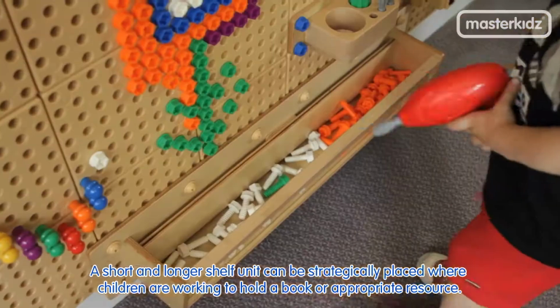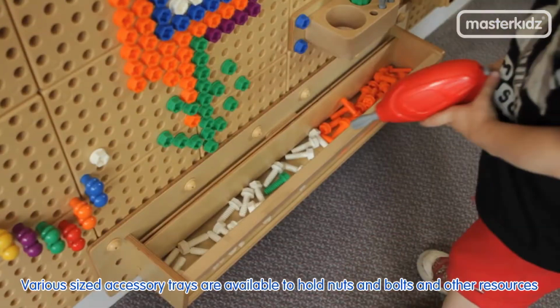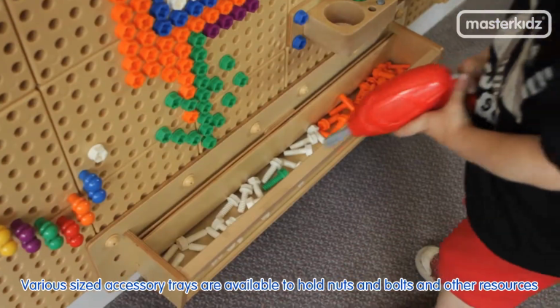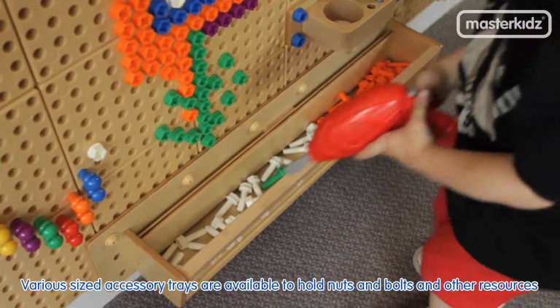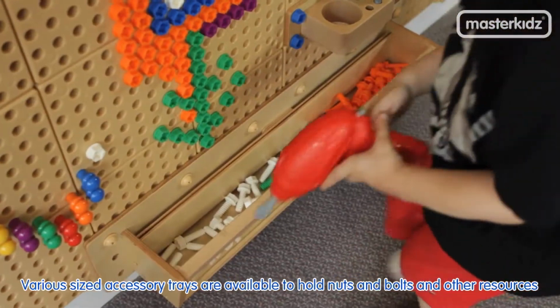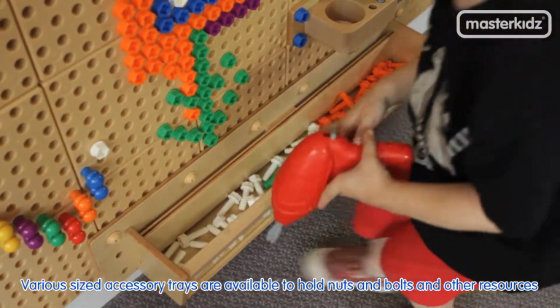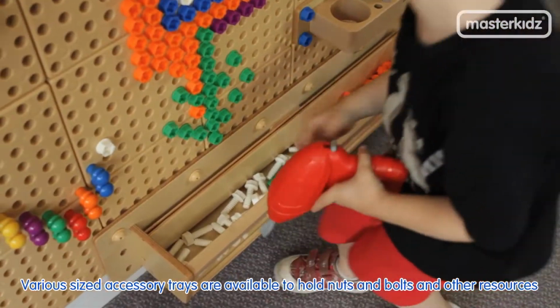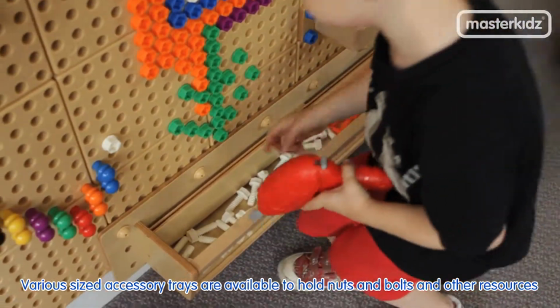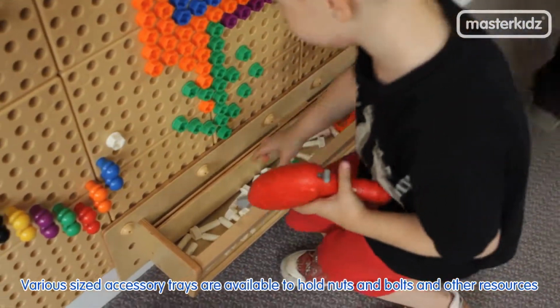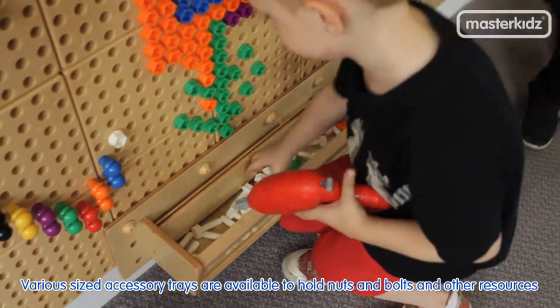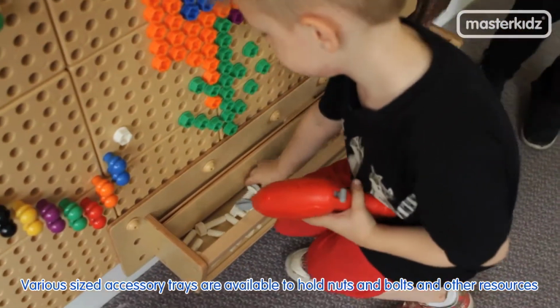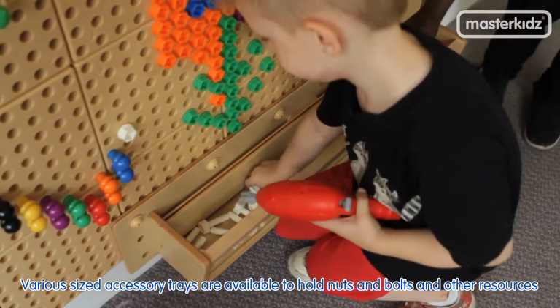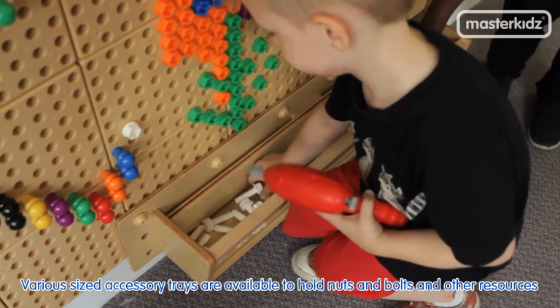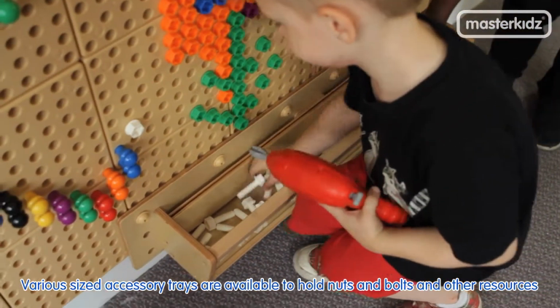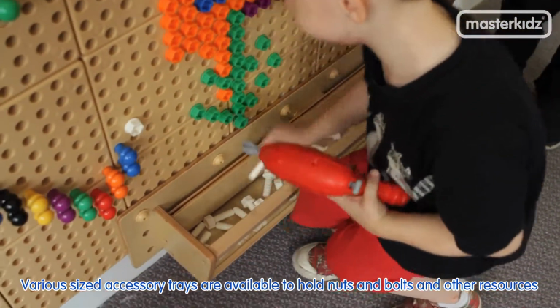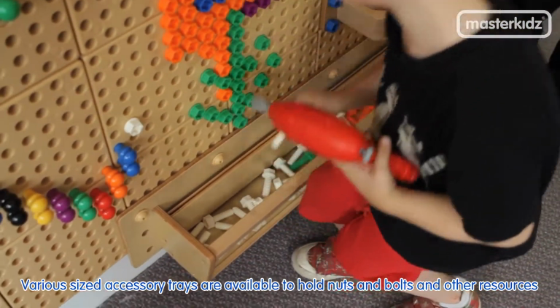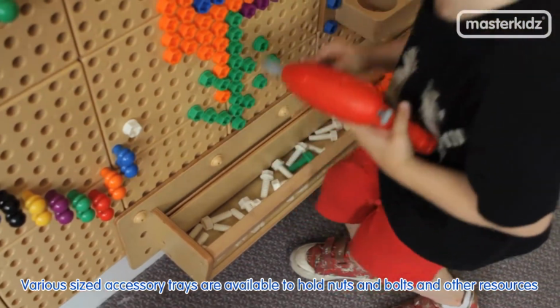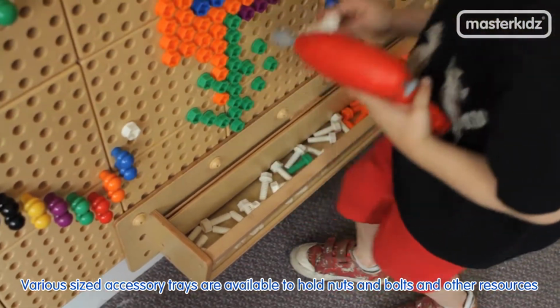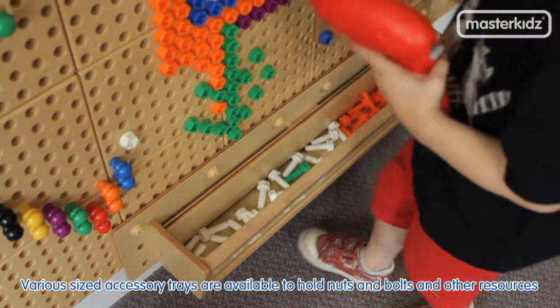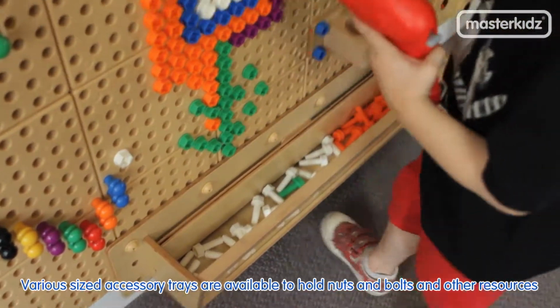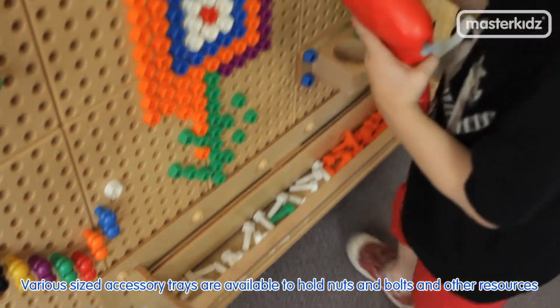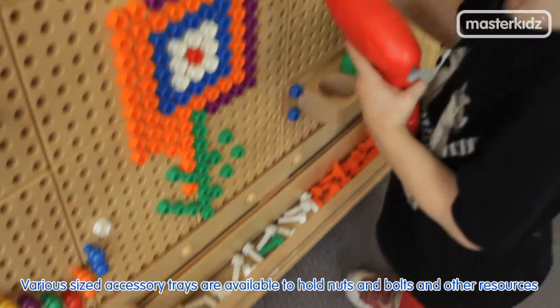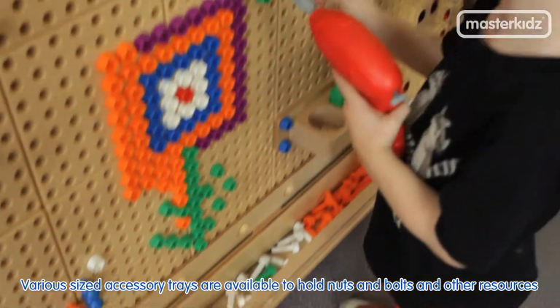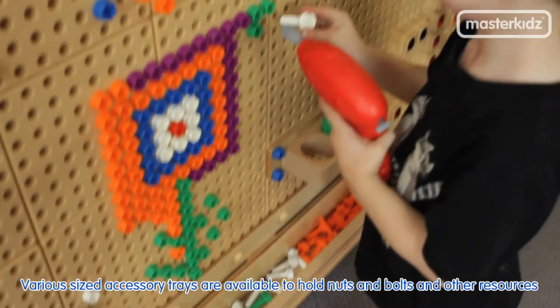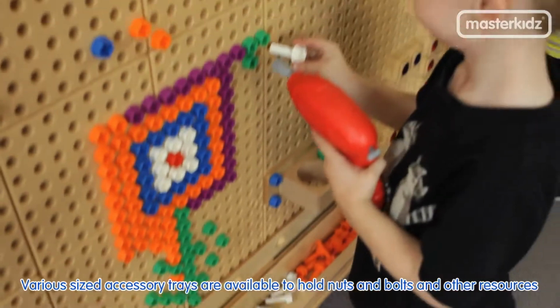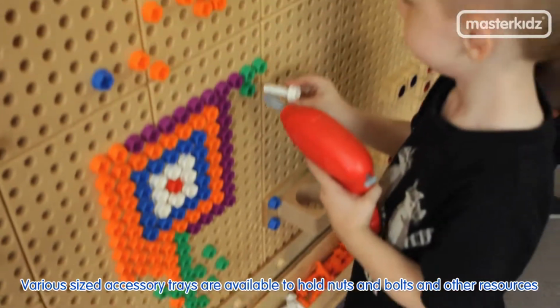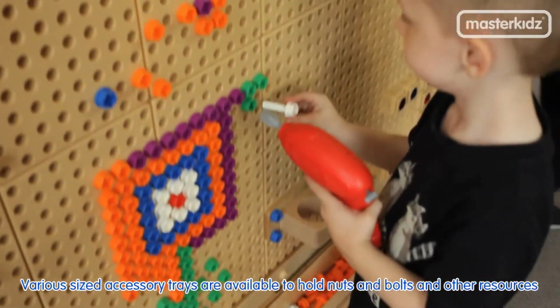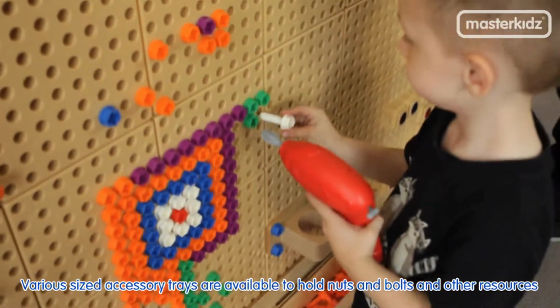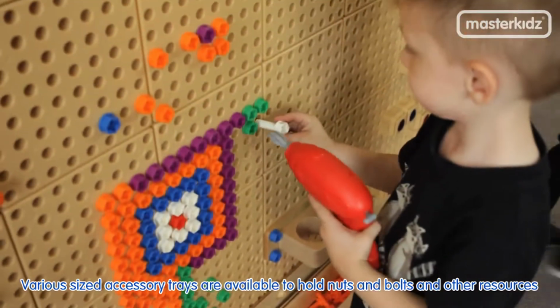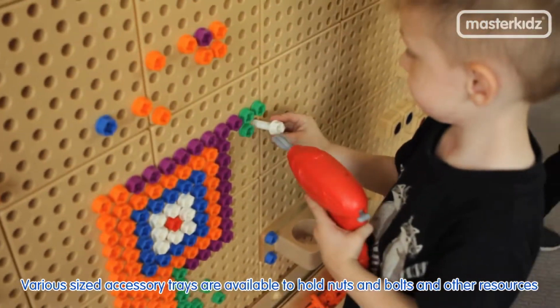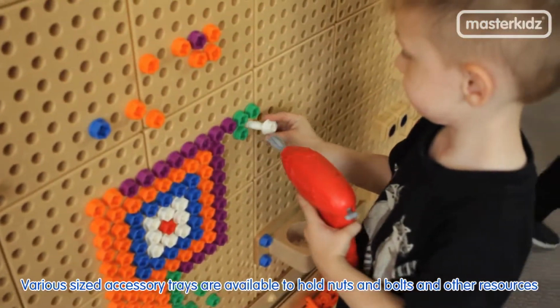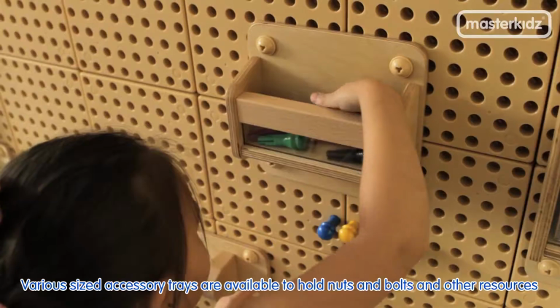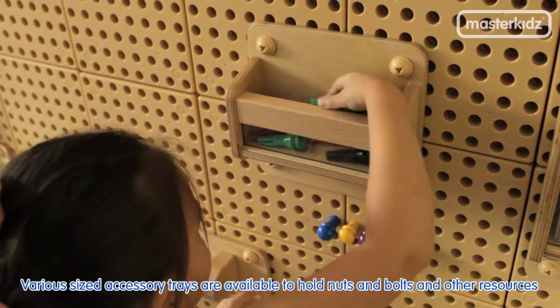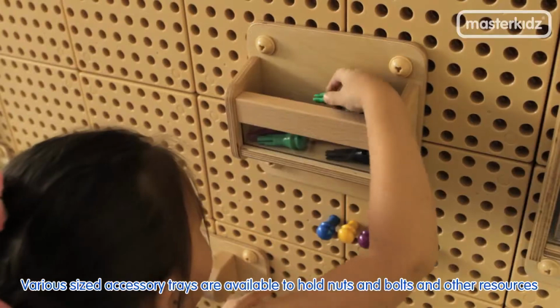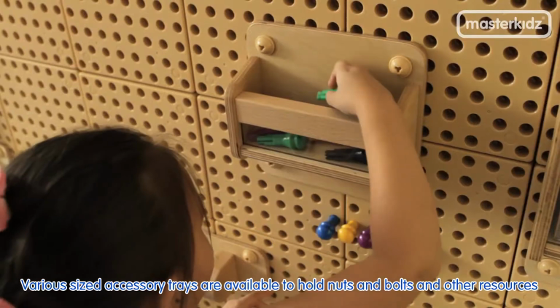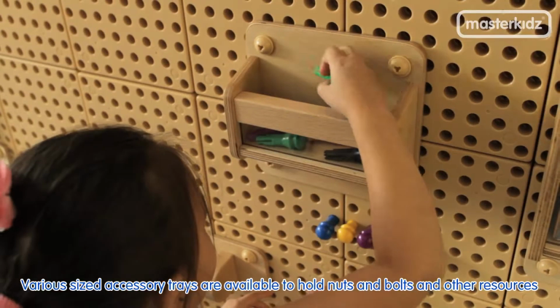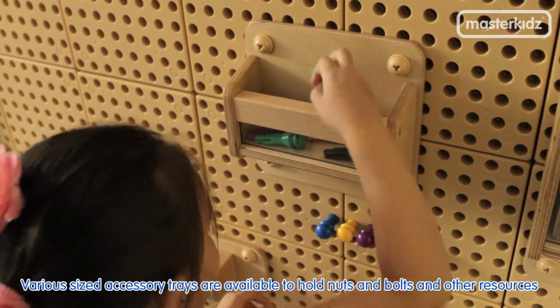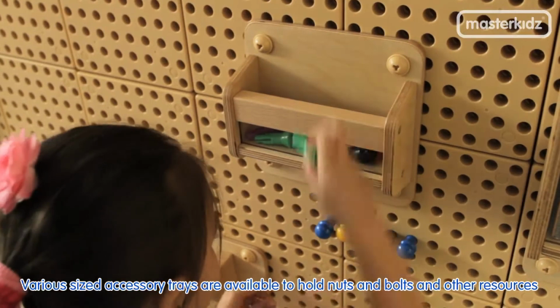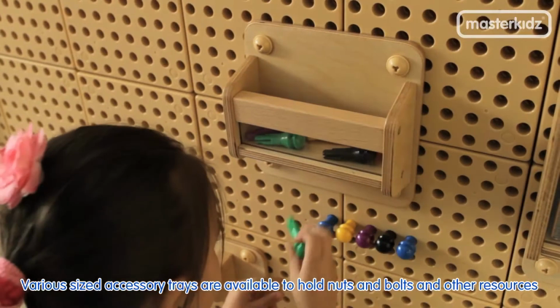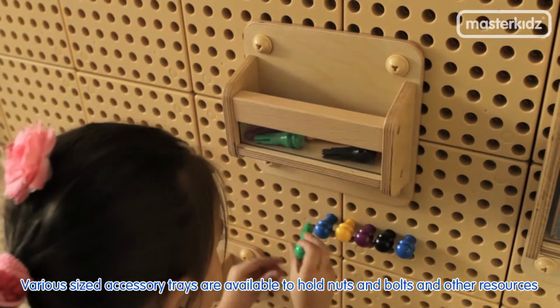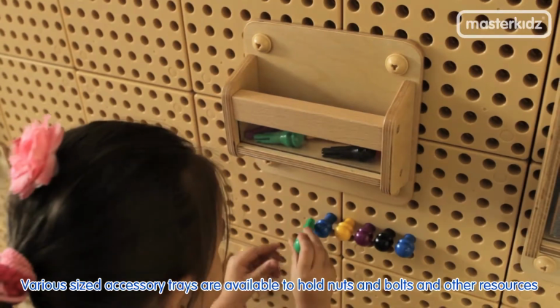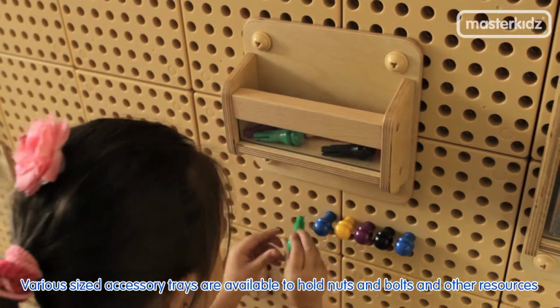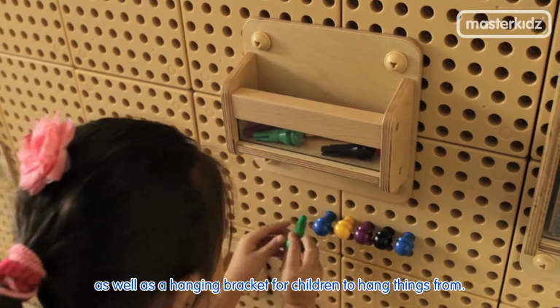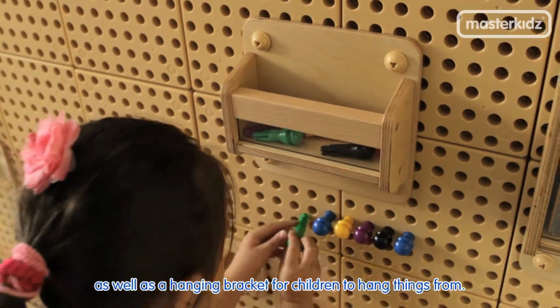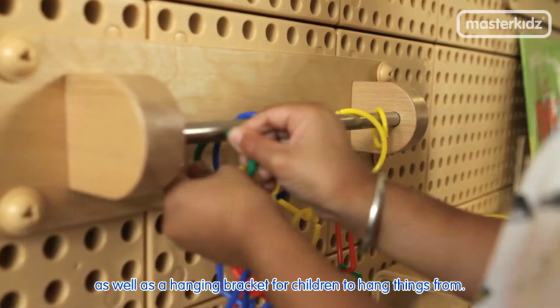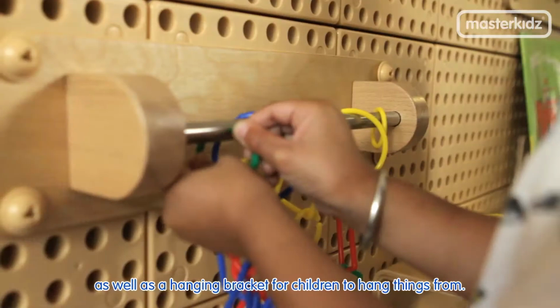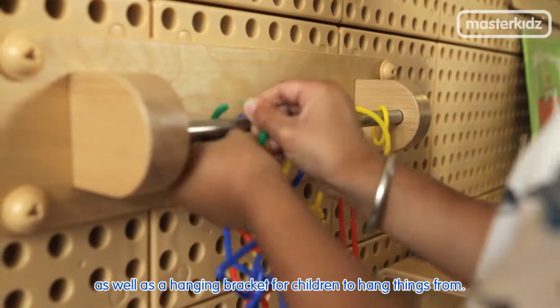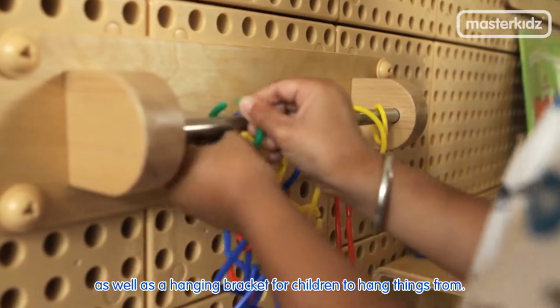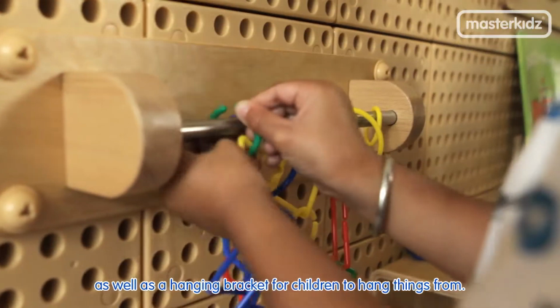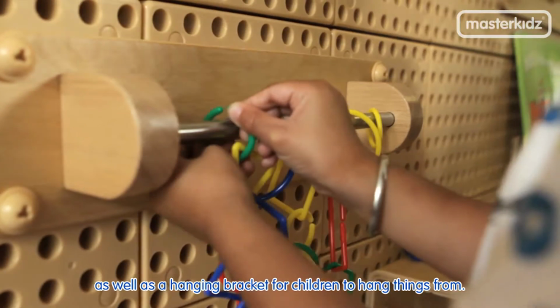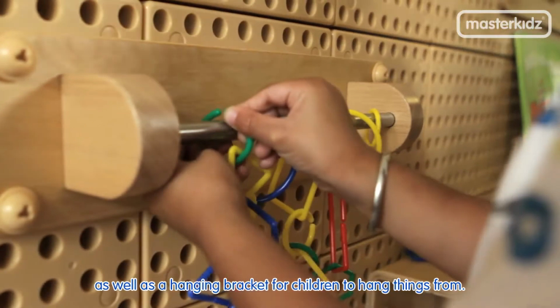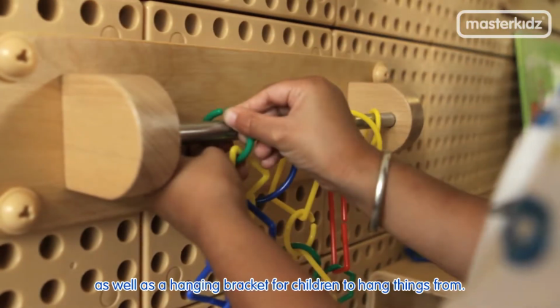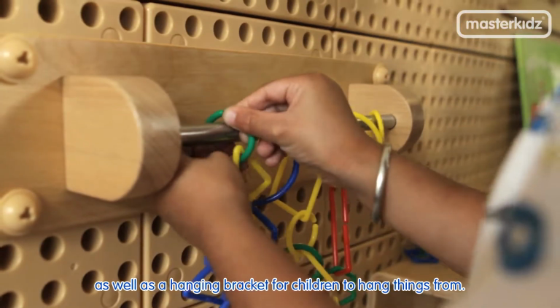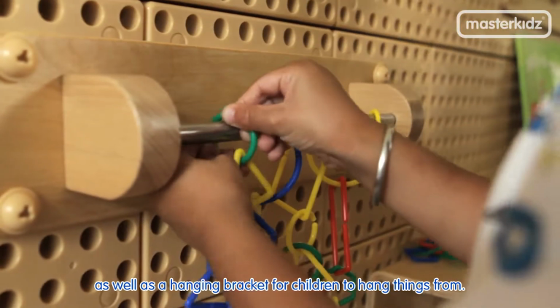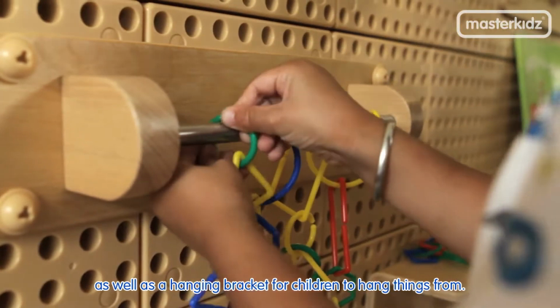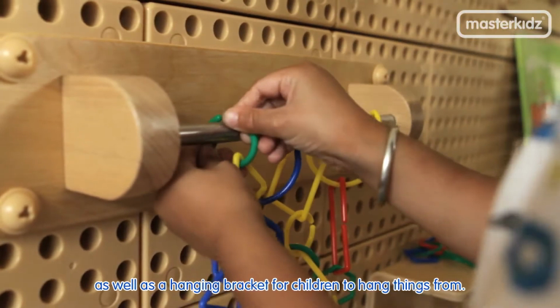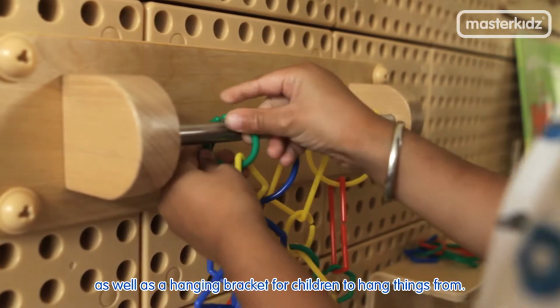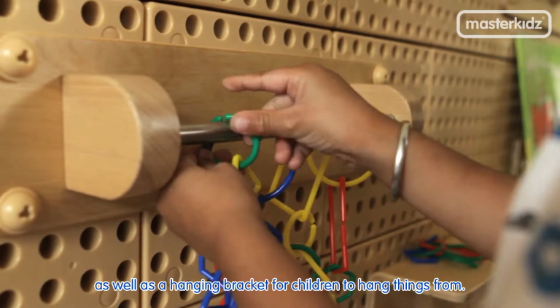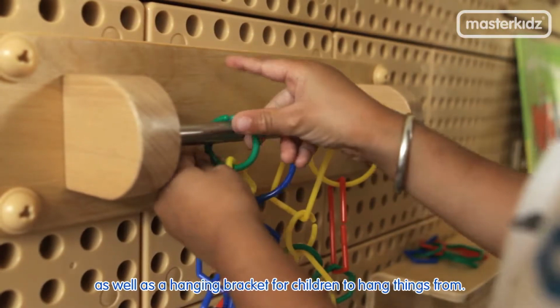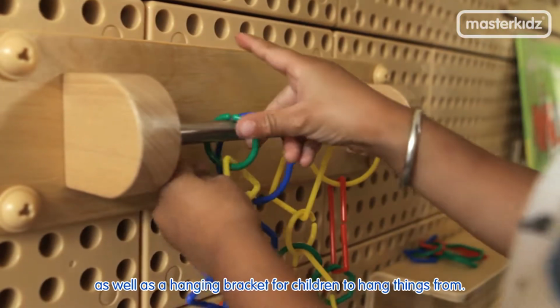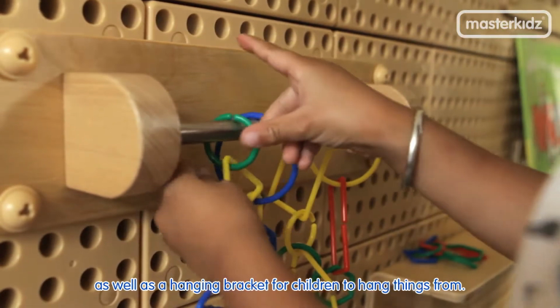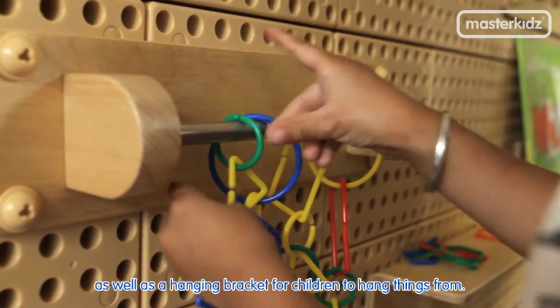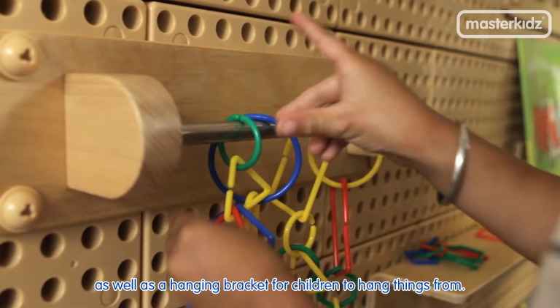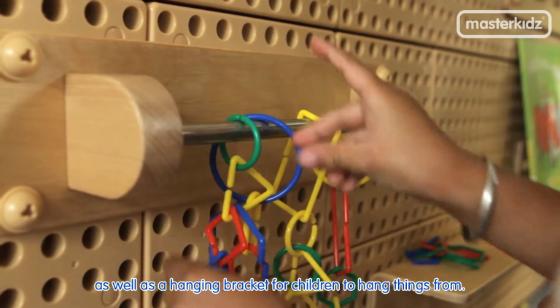Various sized accessory trays are available to hold nuts and bolts and other resources, as well as a hanging bracket for children to hang things from.